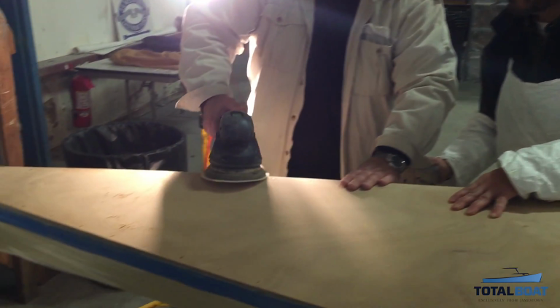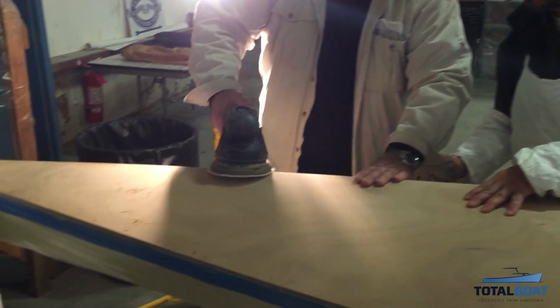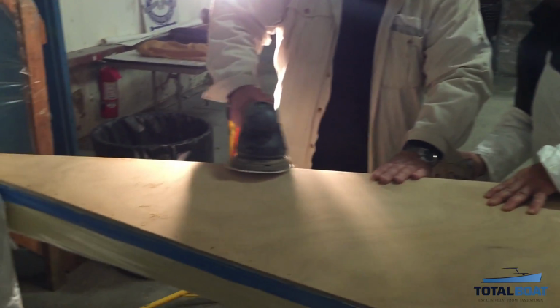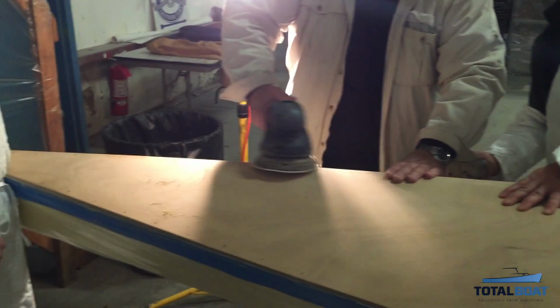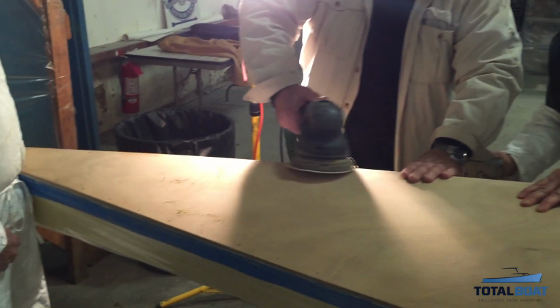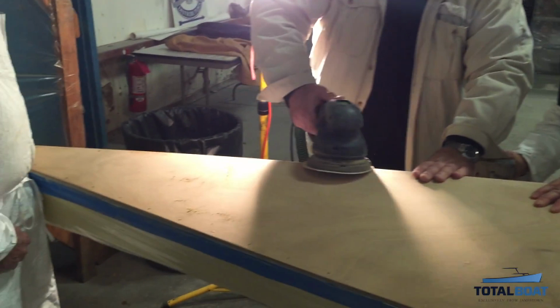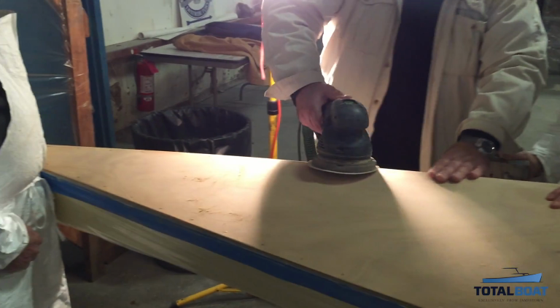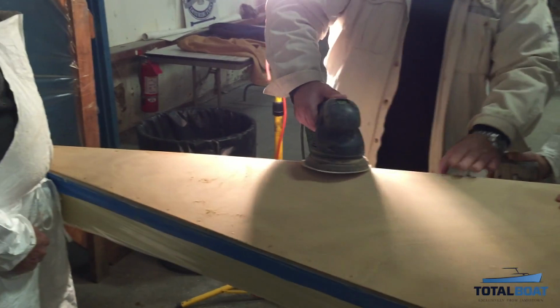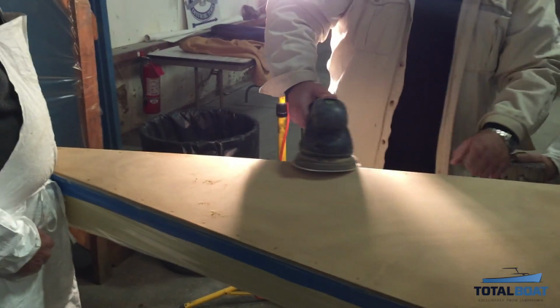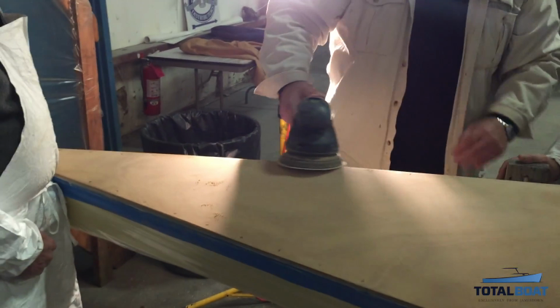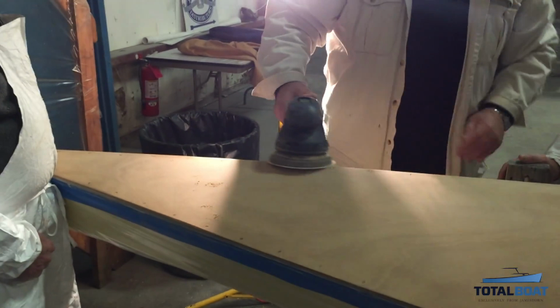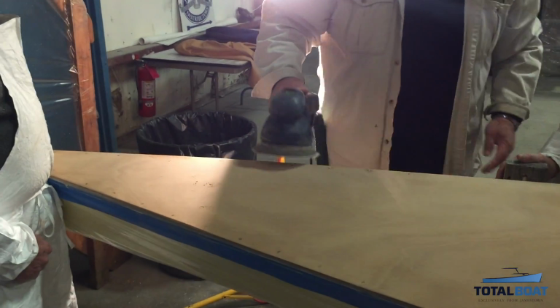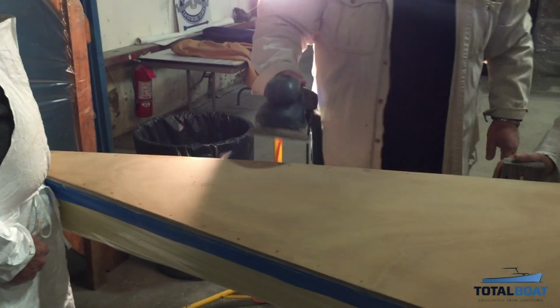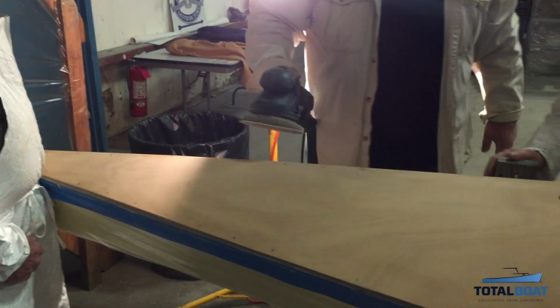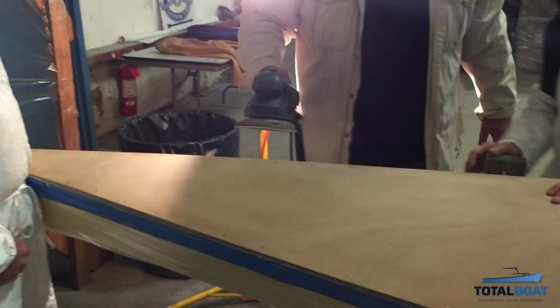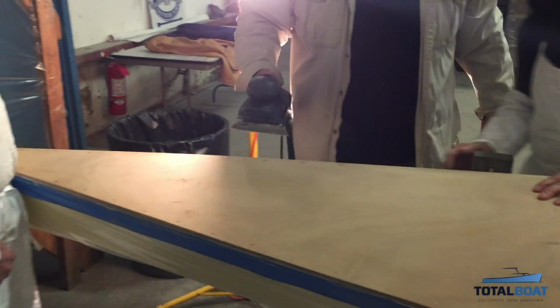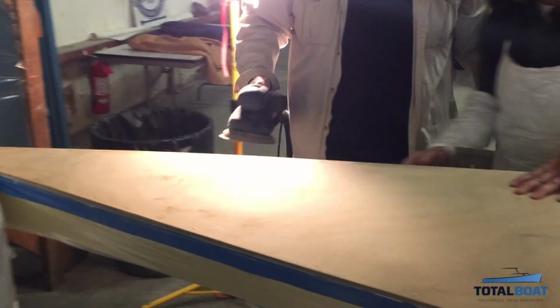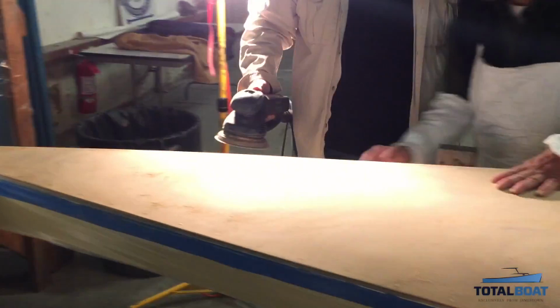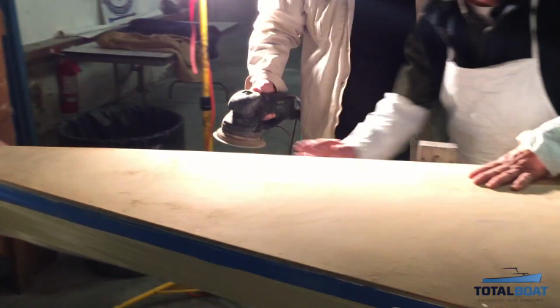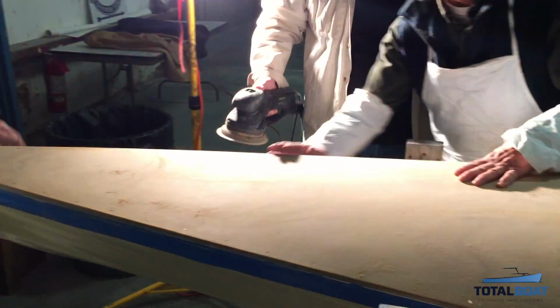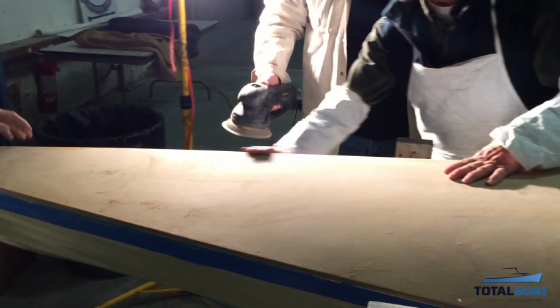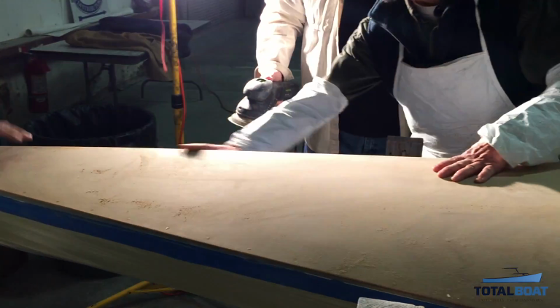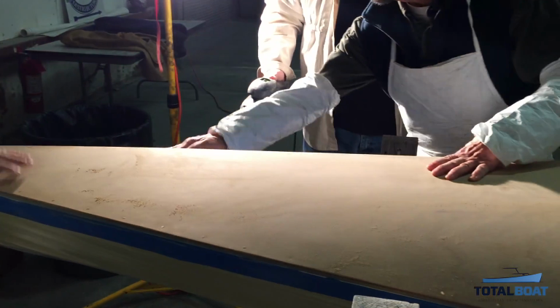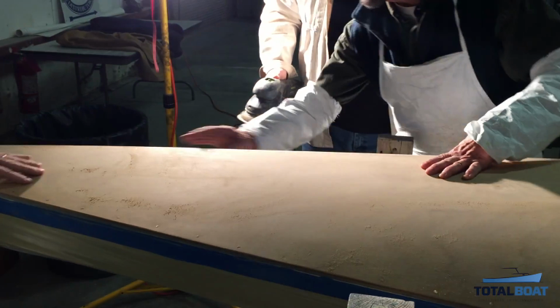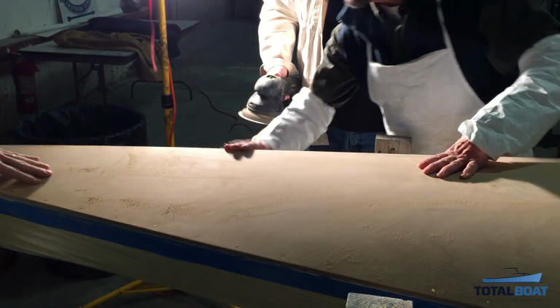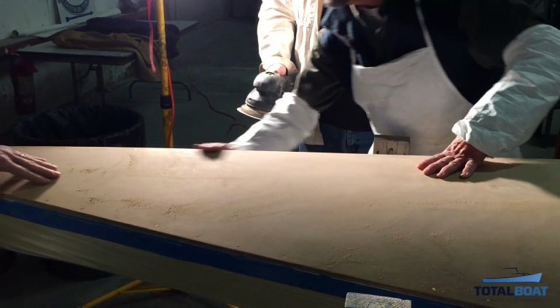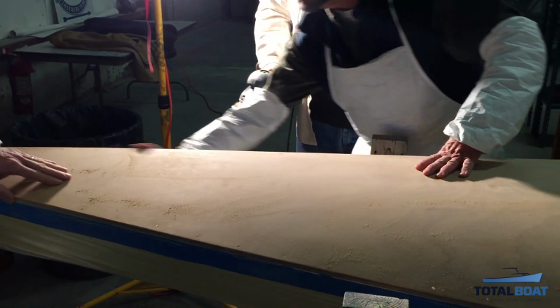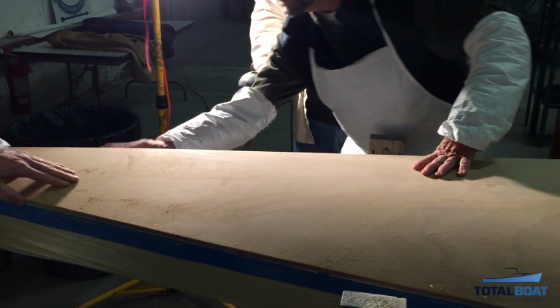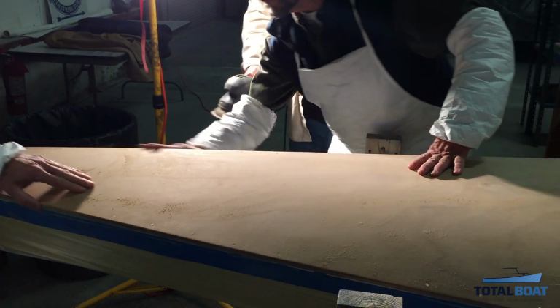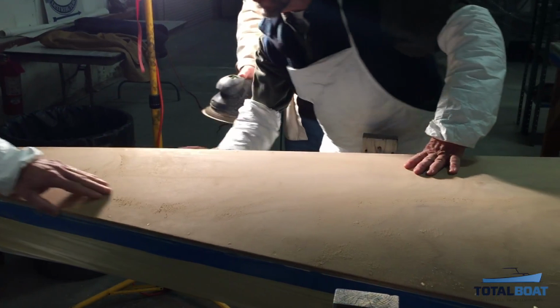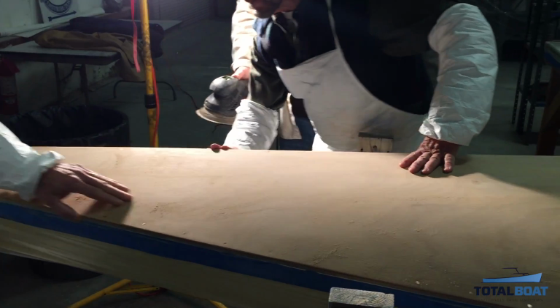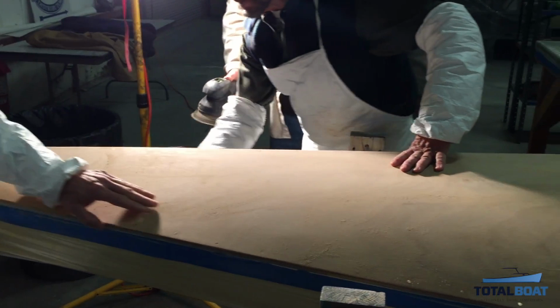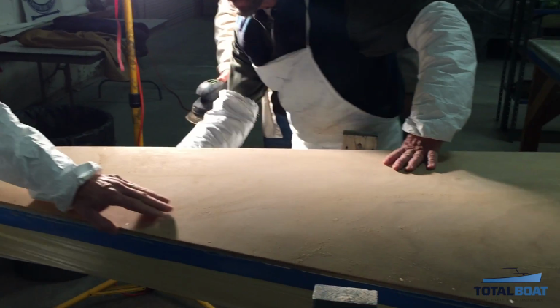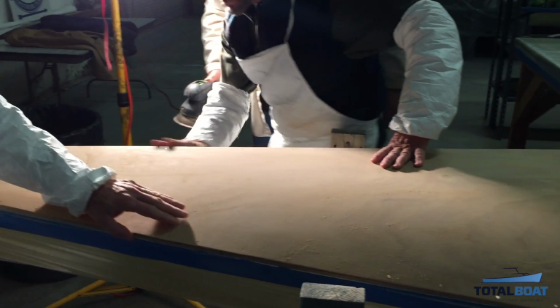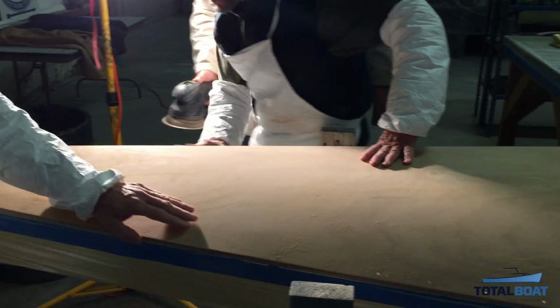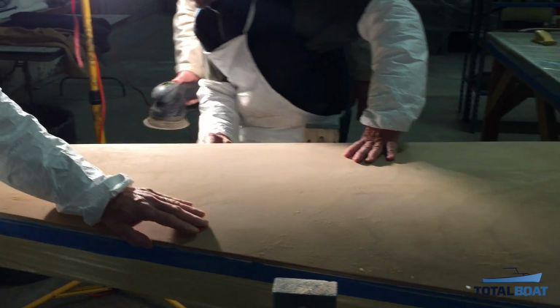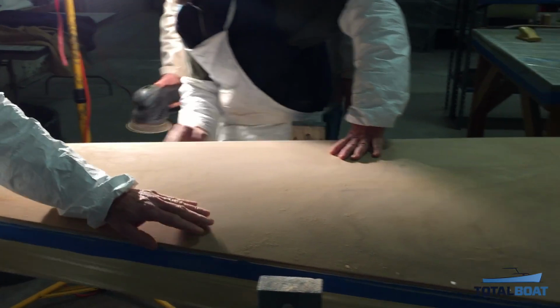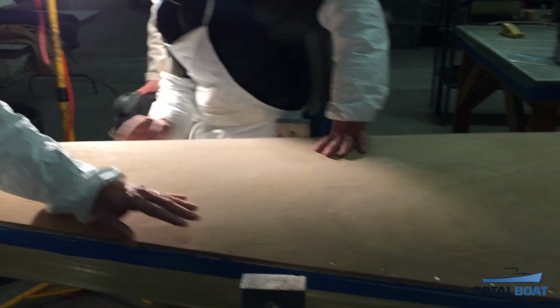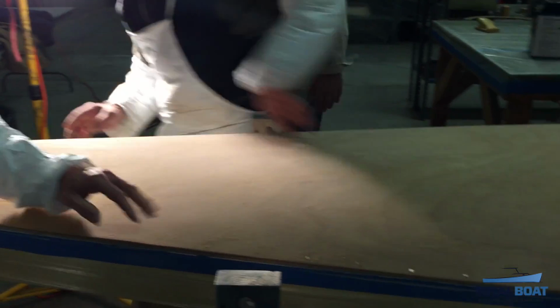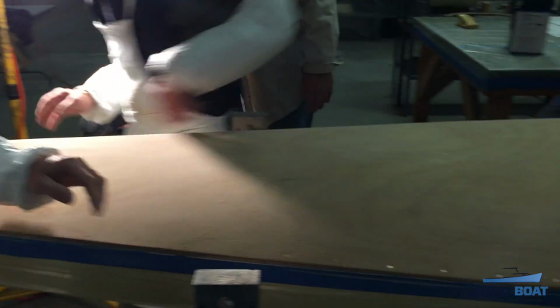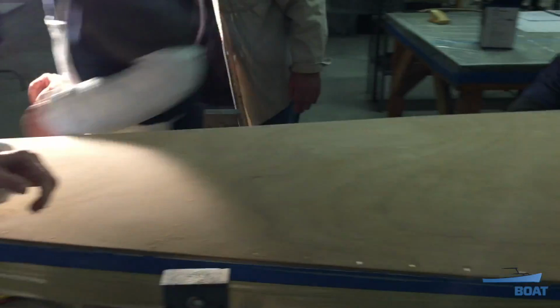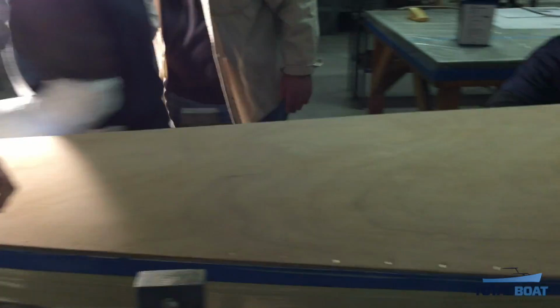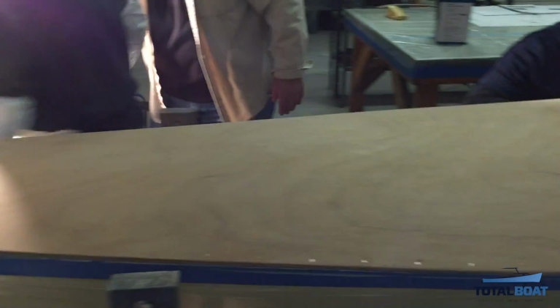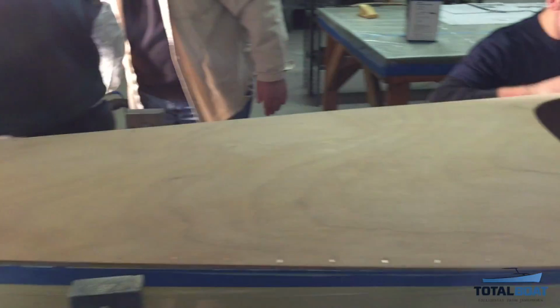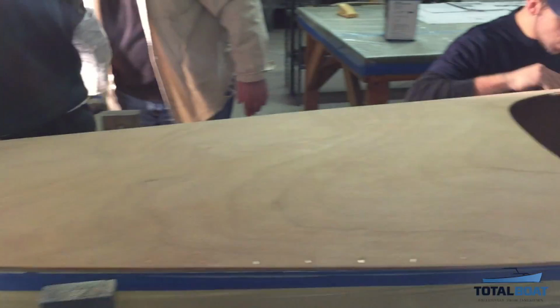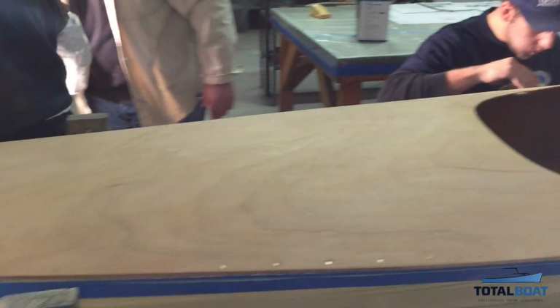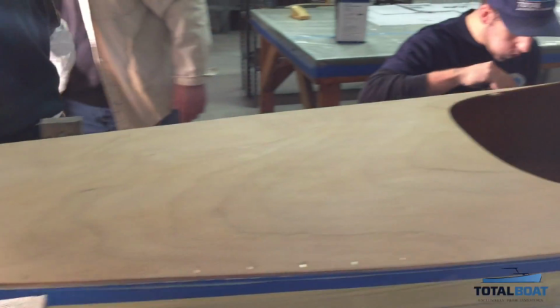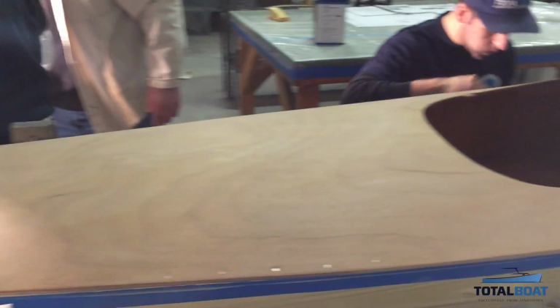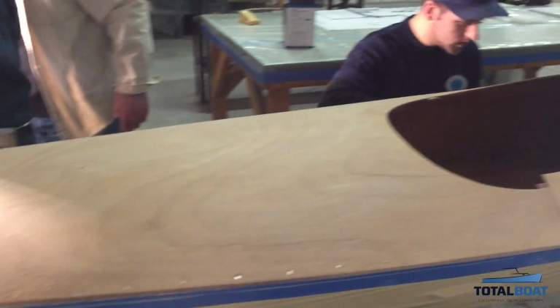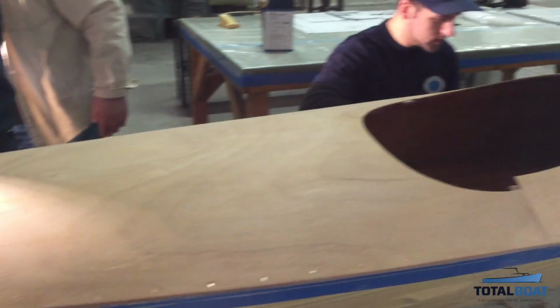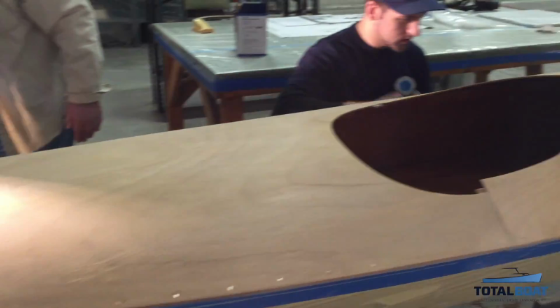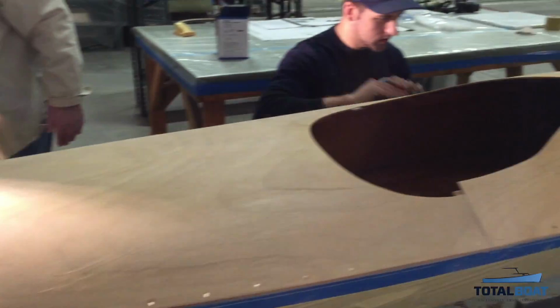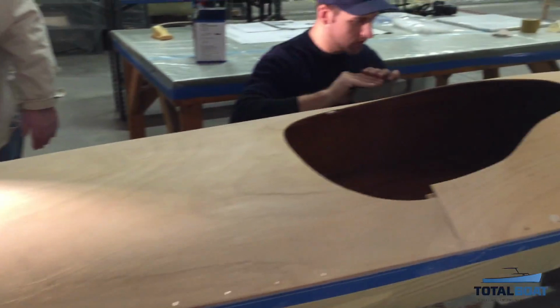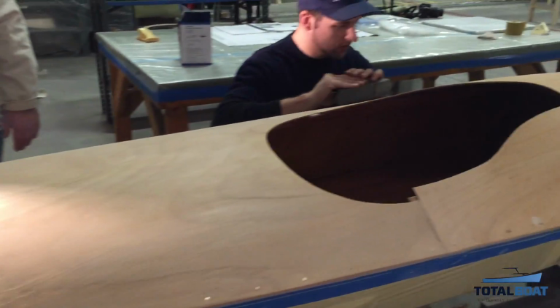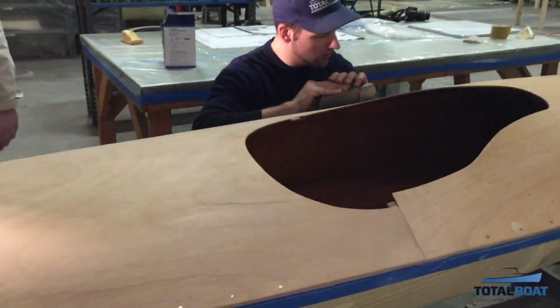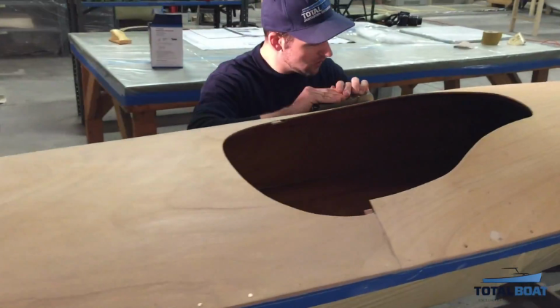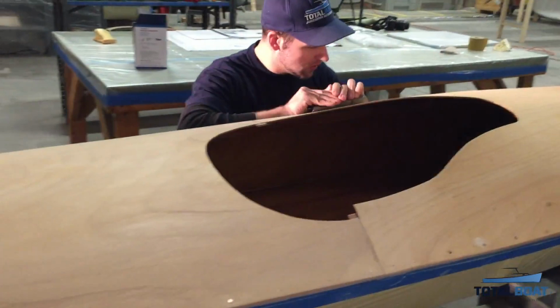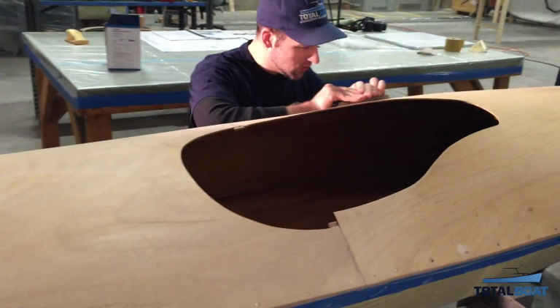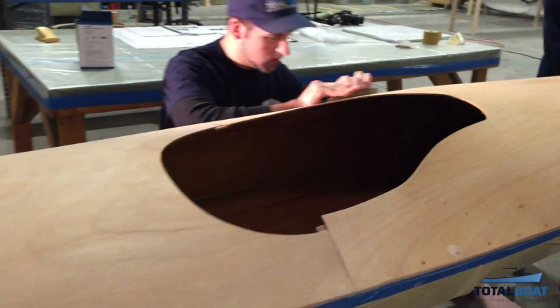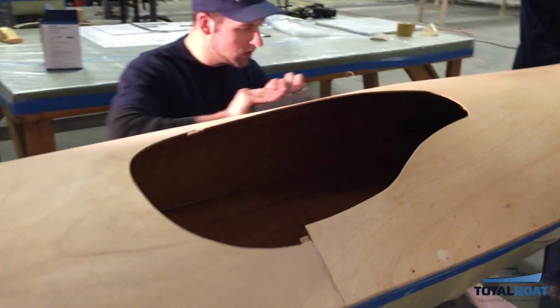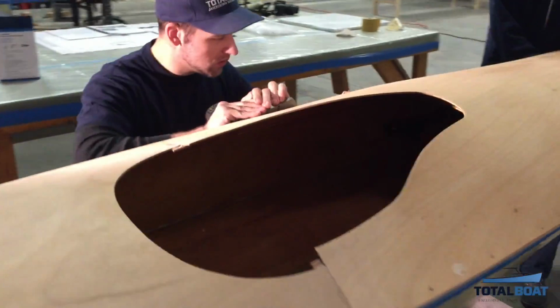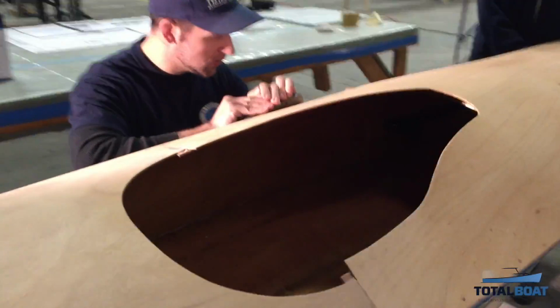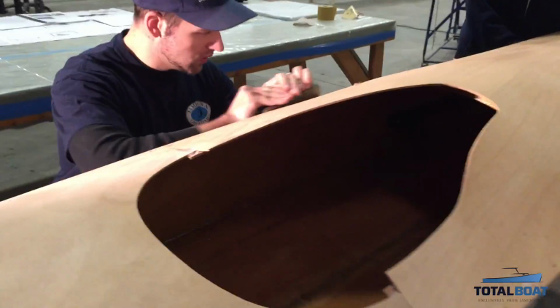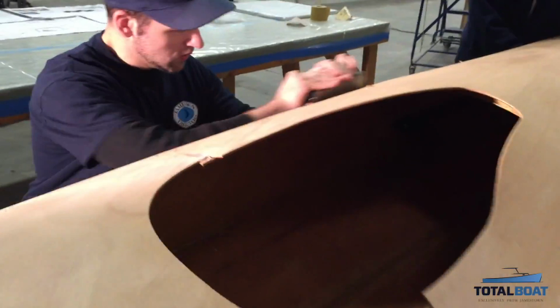I'm Rick White and we're back in the Total Bolt Workshop working on the deck attachment on the hull of our Chesapeake 17.